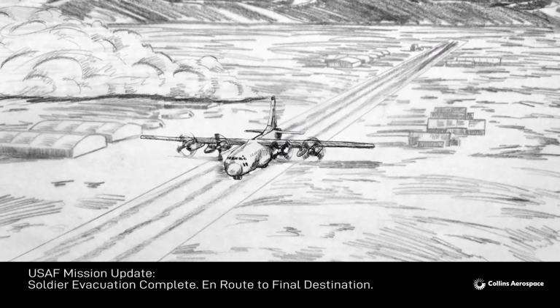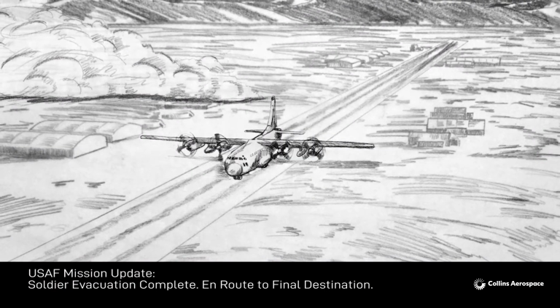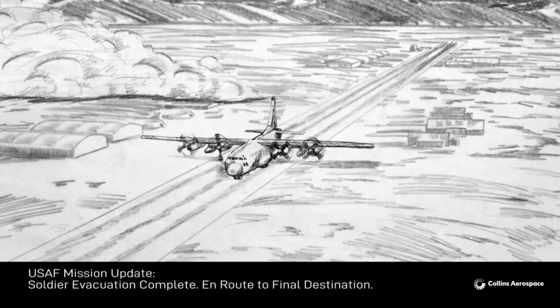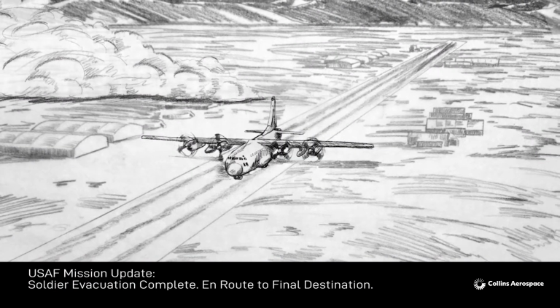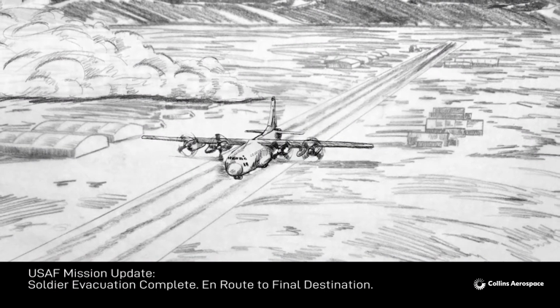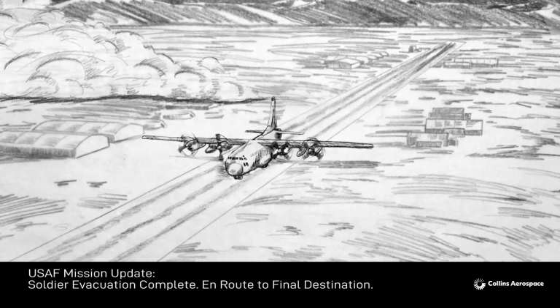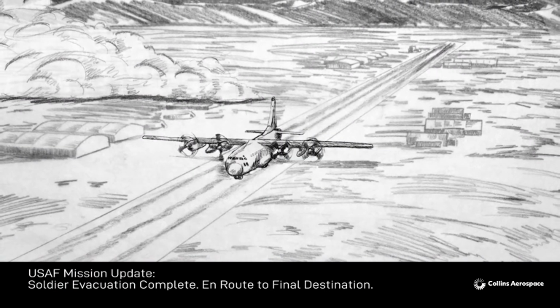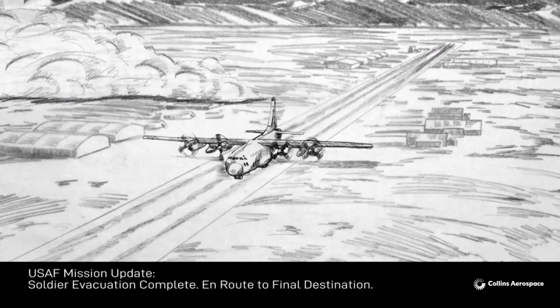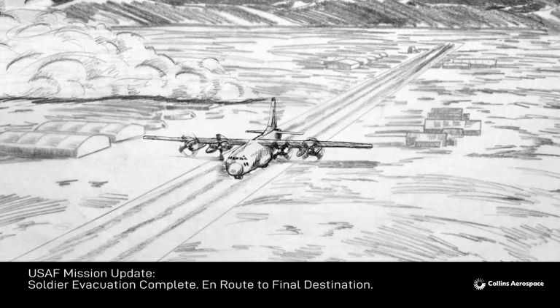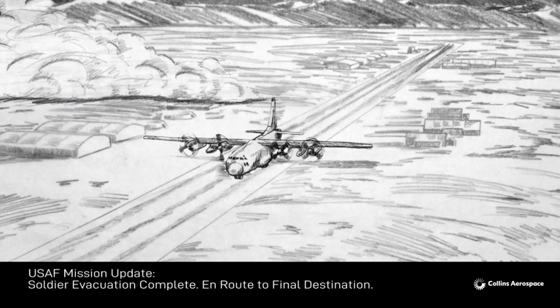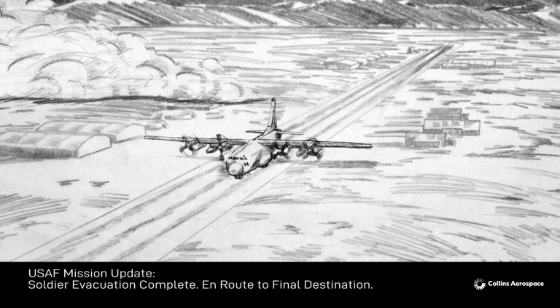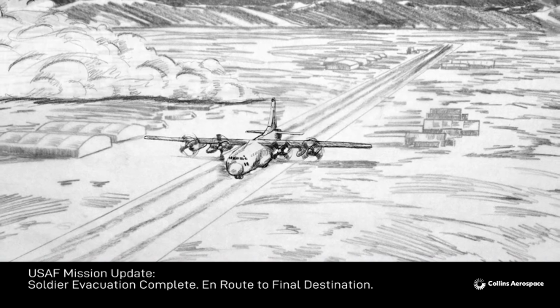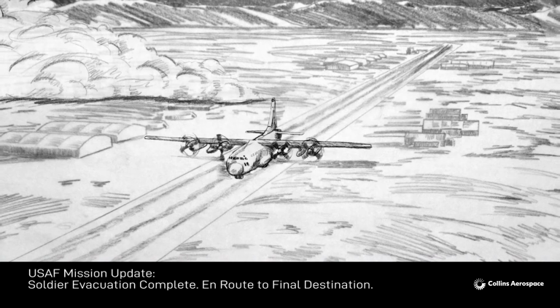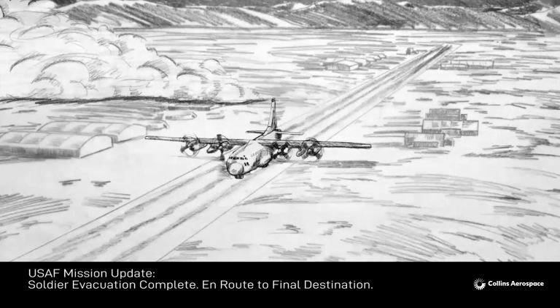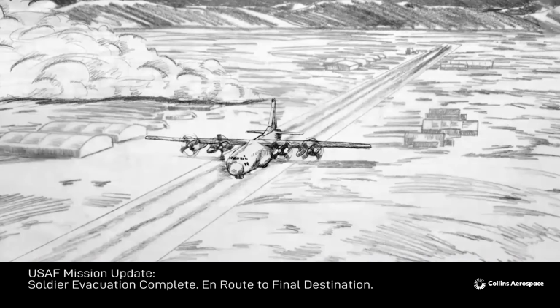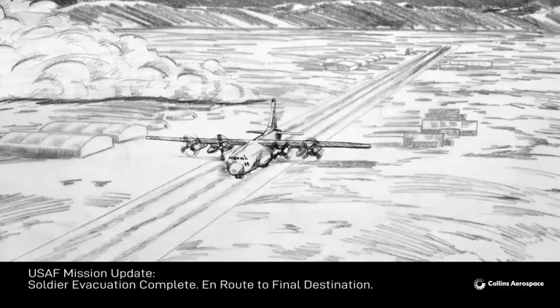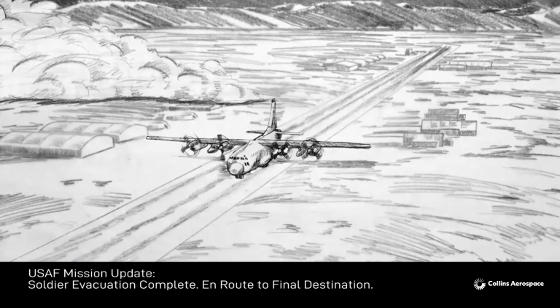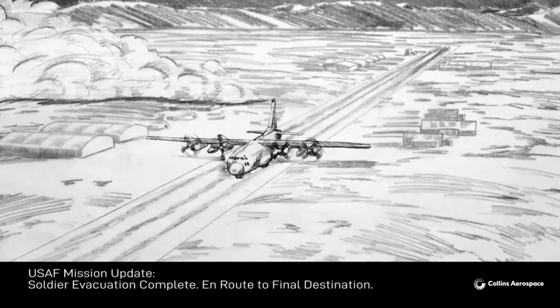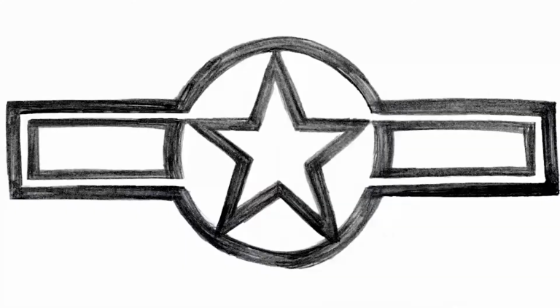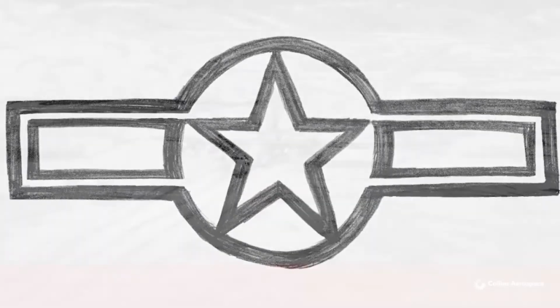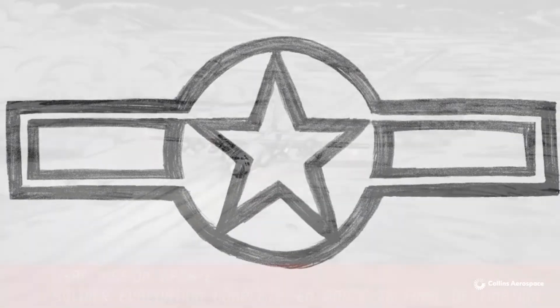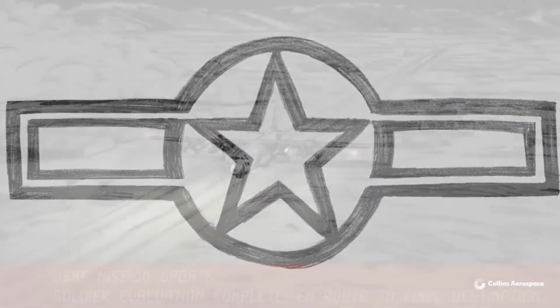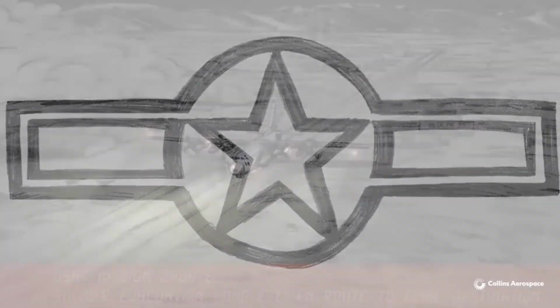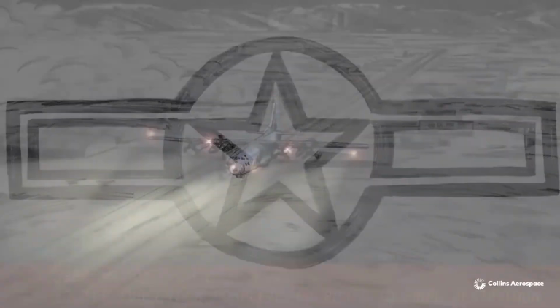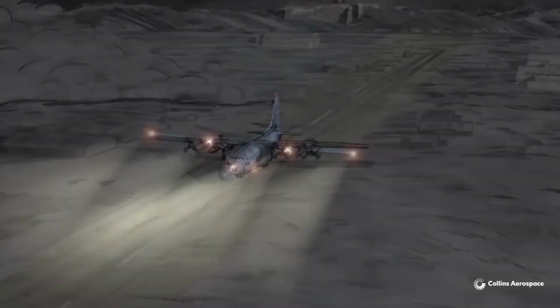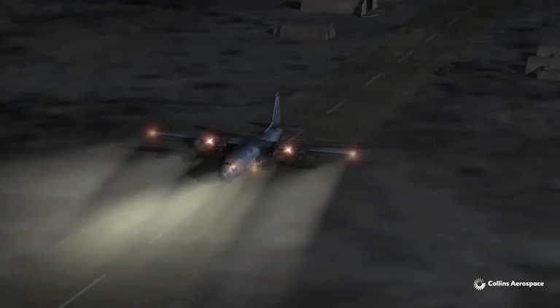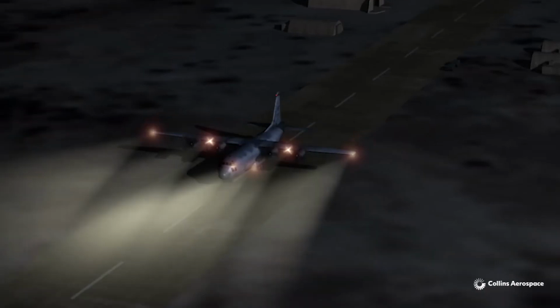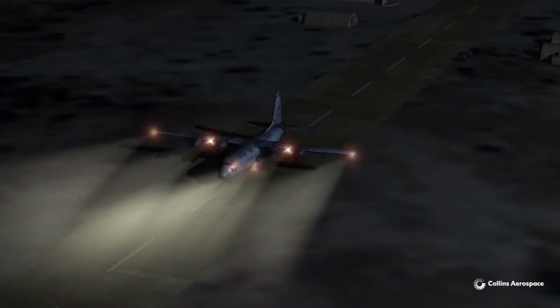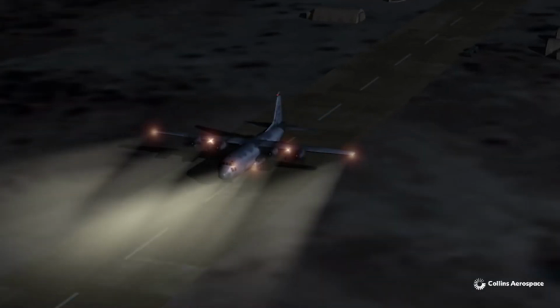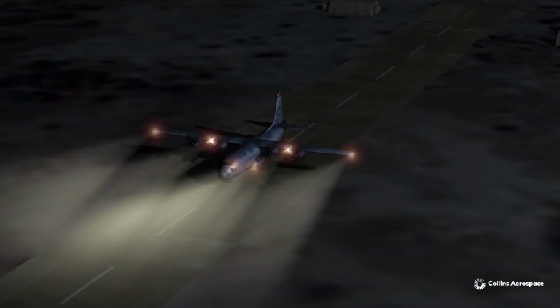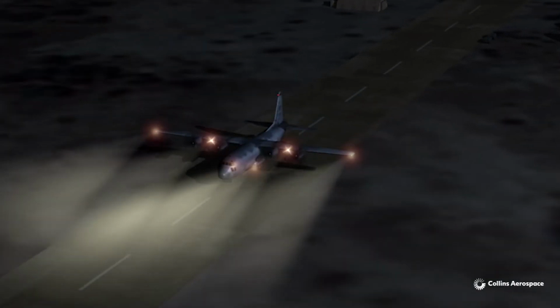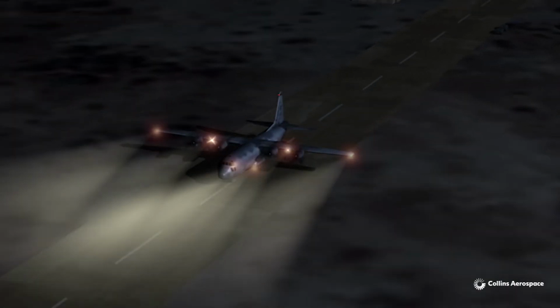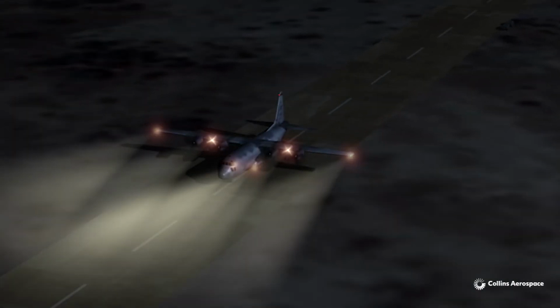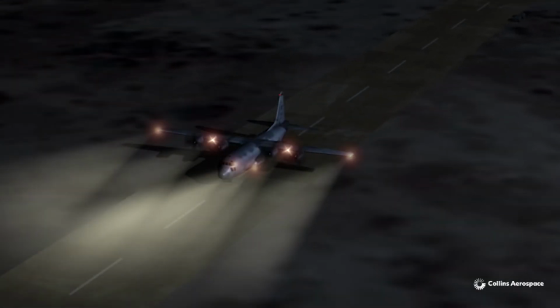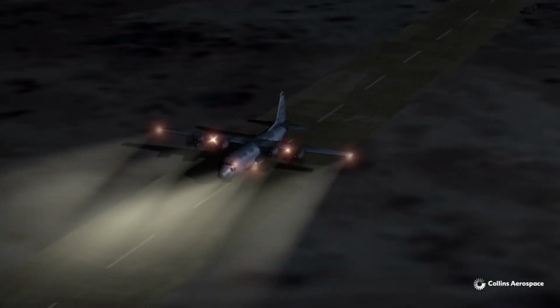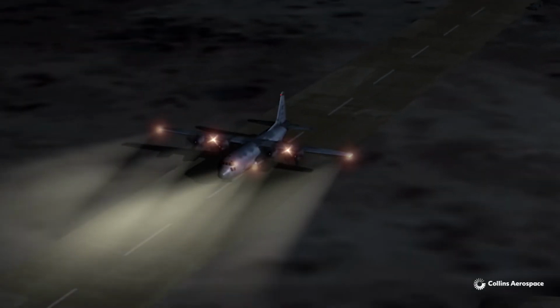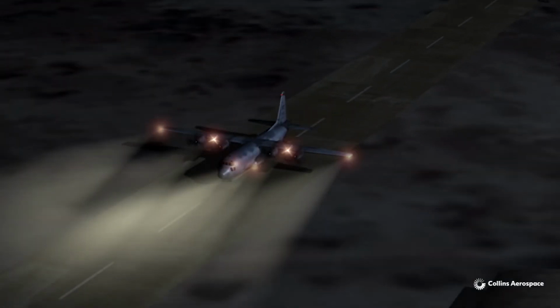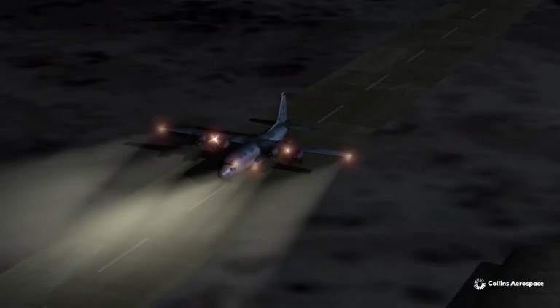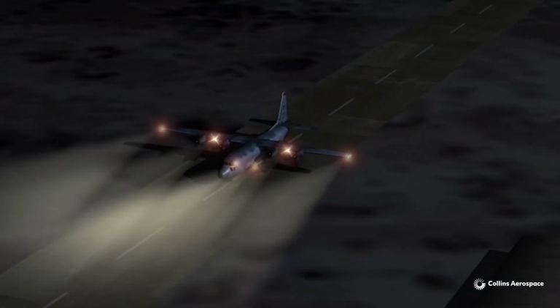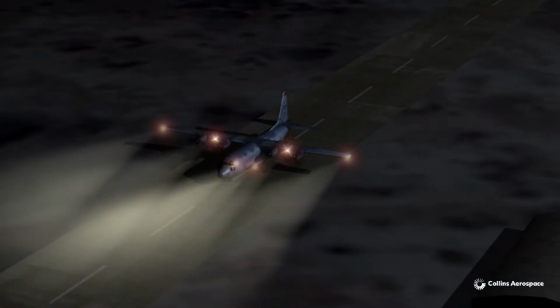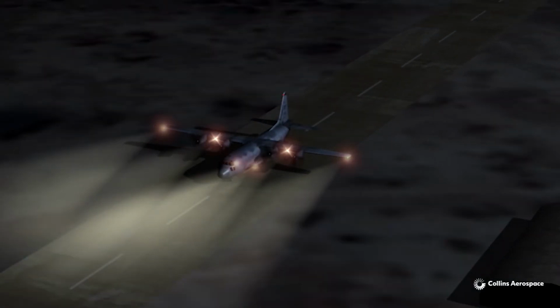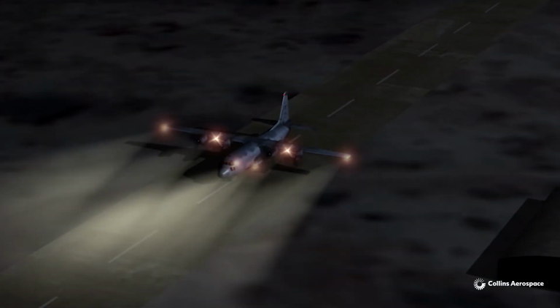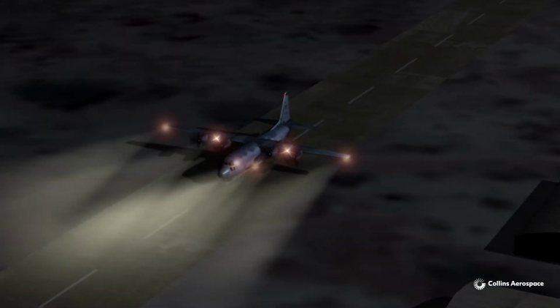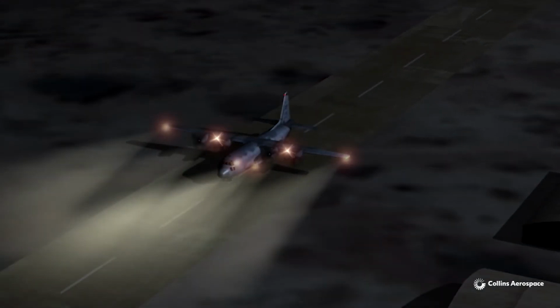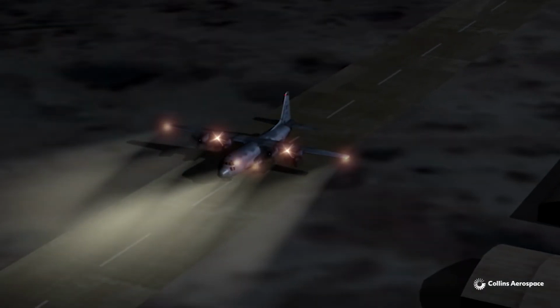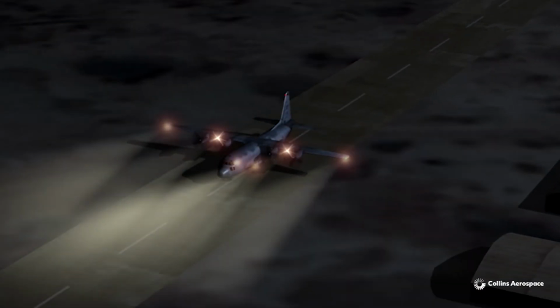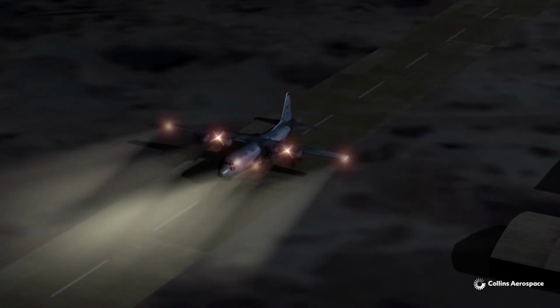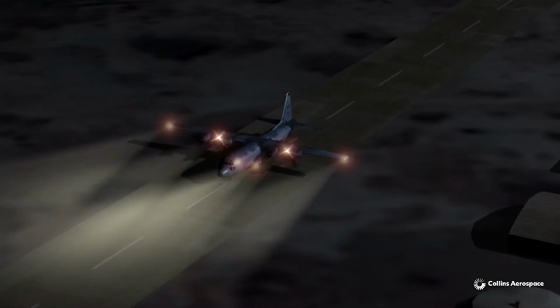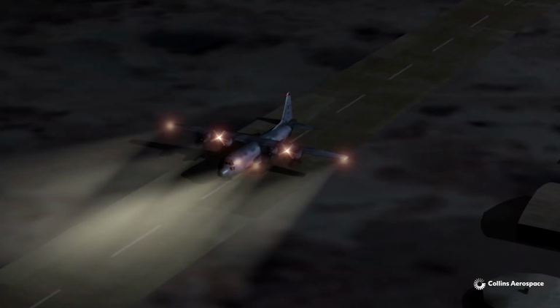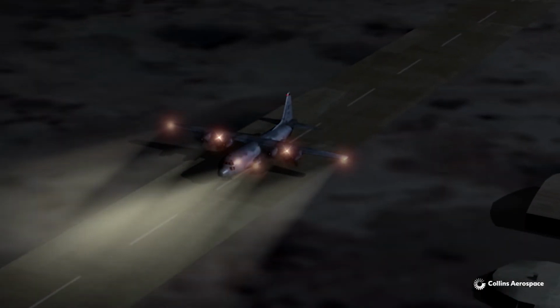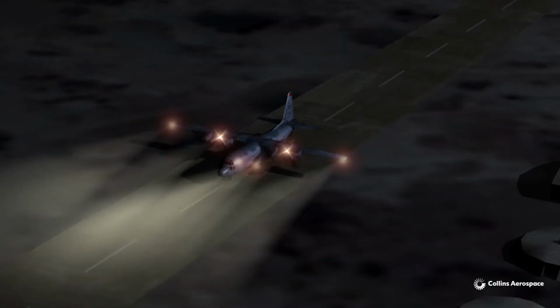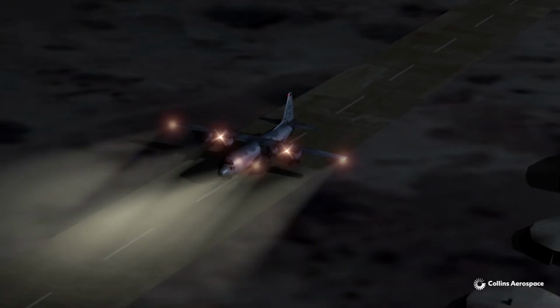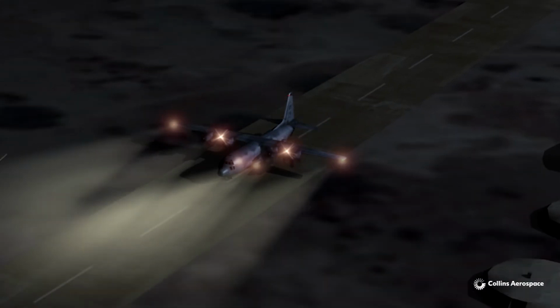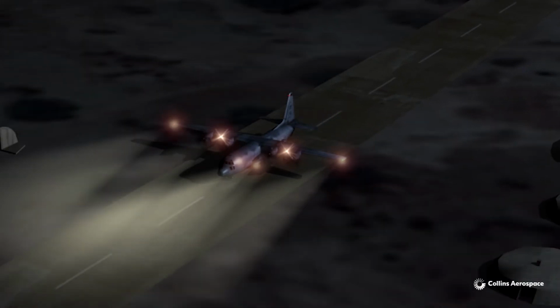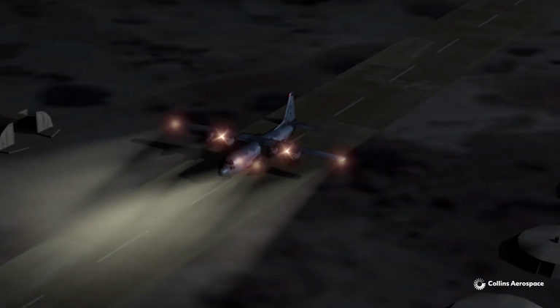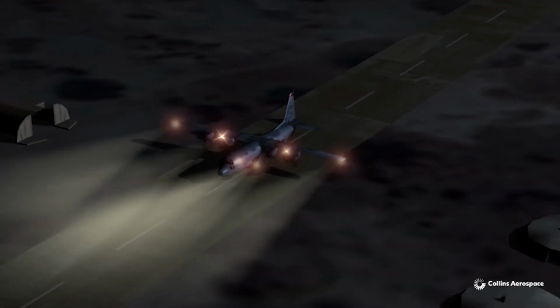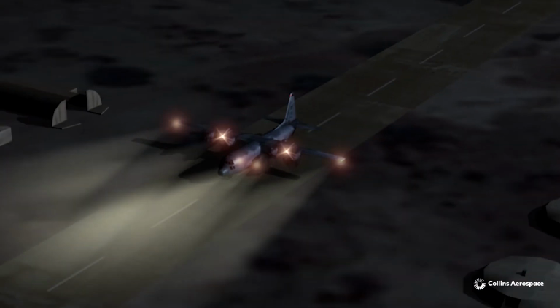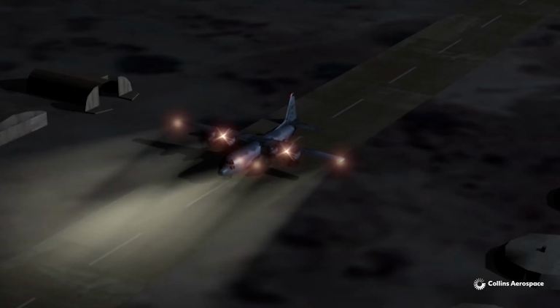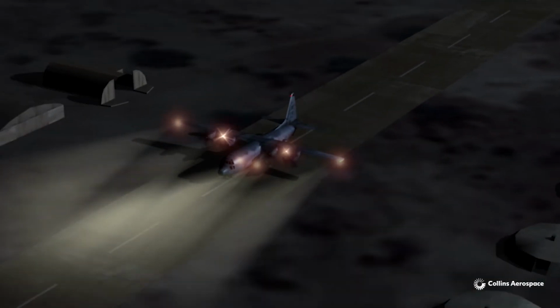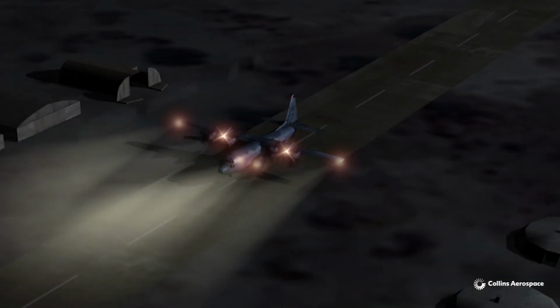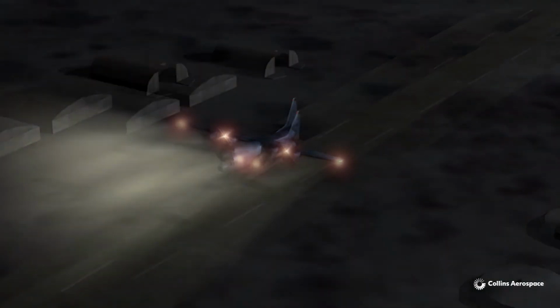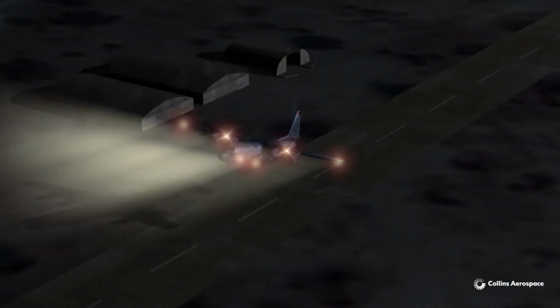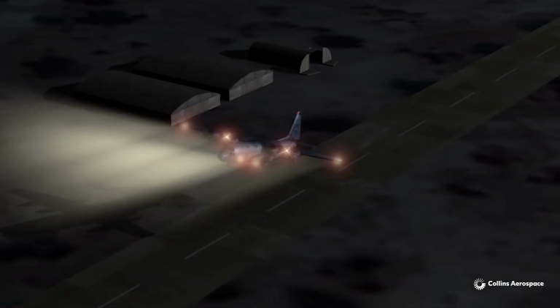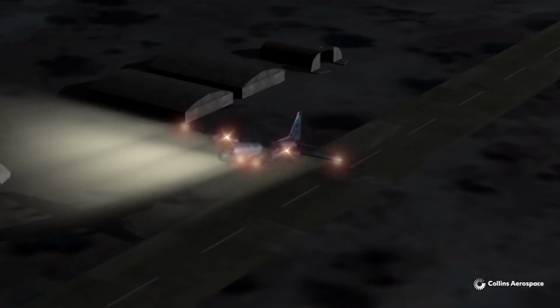Torque 17, aeromedical evacuation complete. Returning to base. Mission complete. Alpha 1. Torque 17, roger. Clear direct. Home plate. Collins.